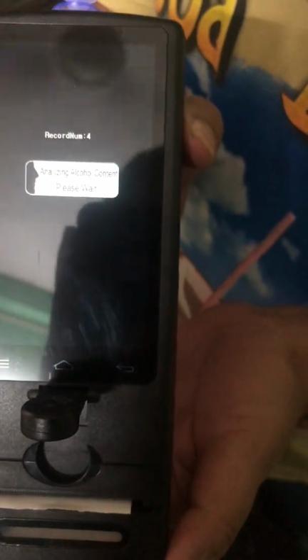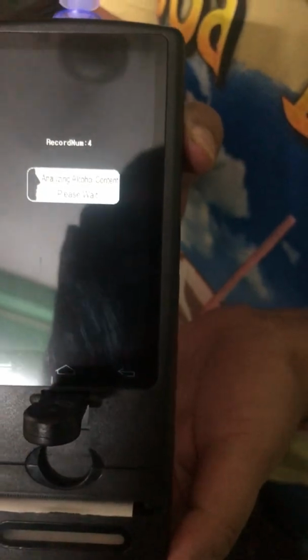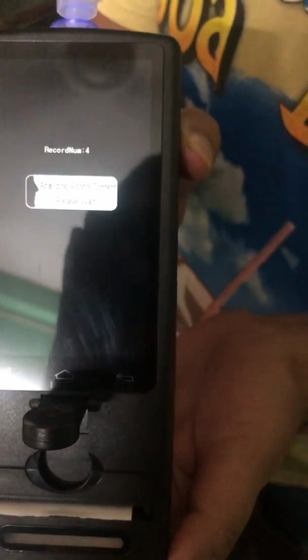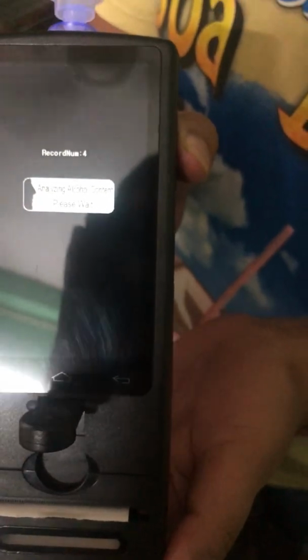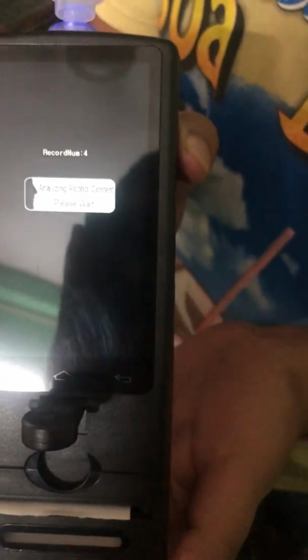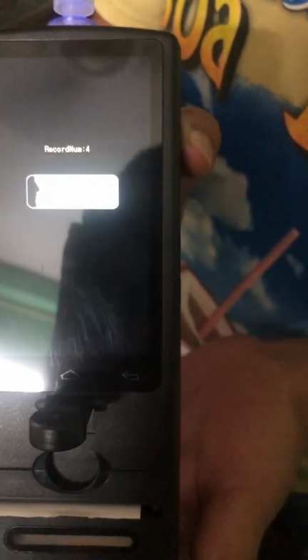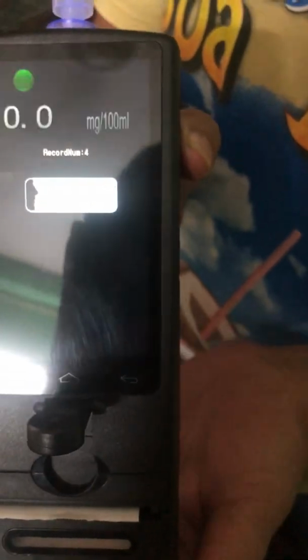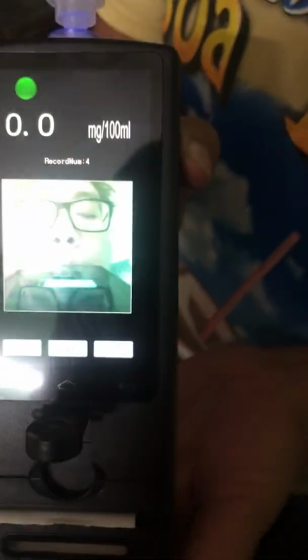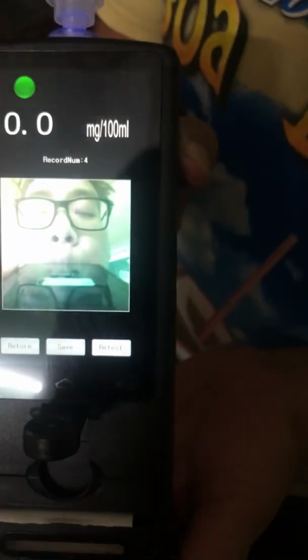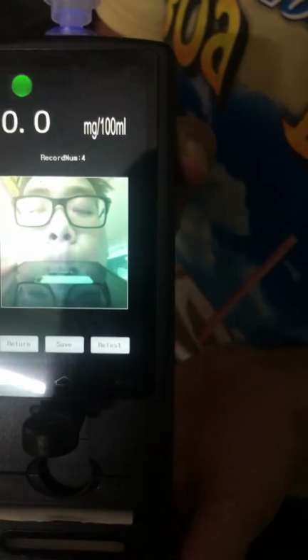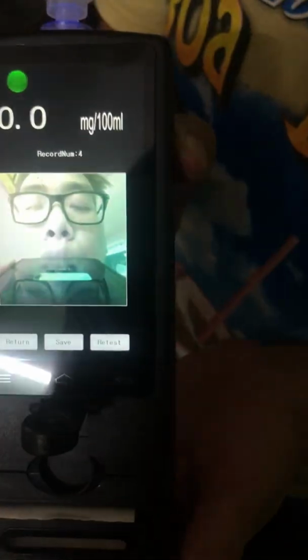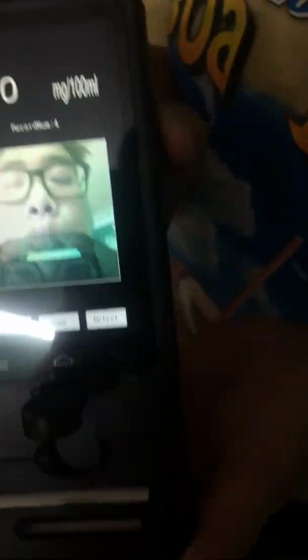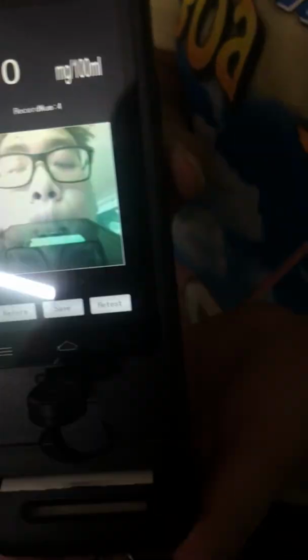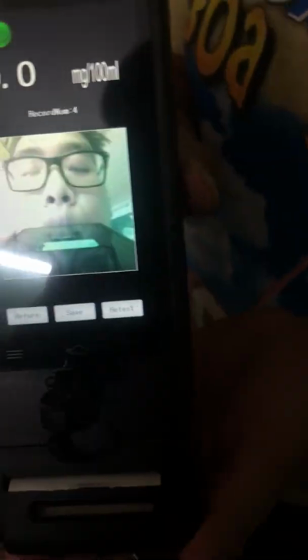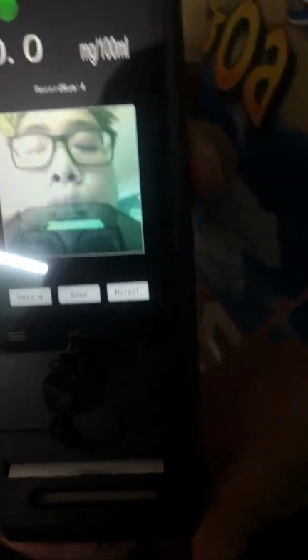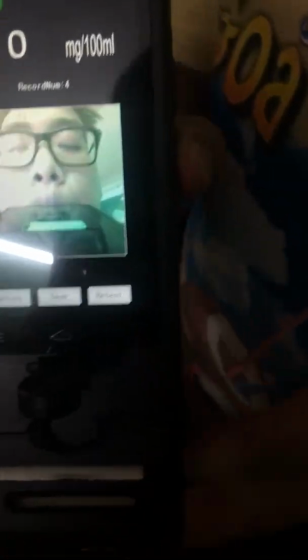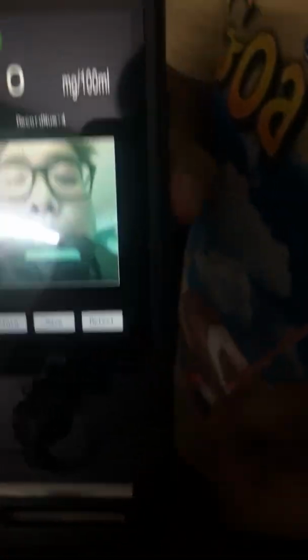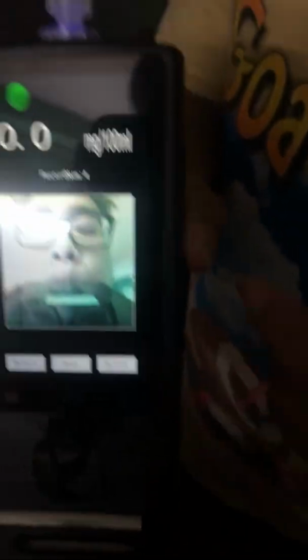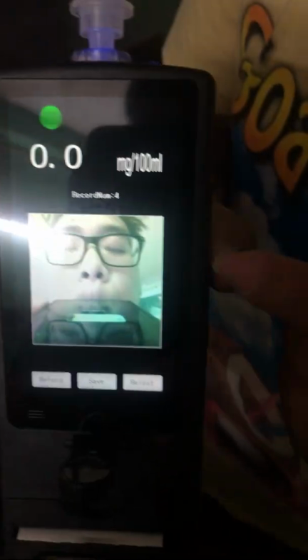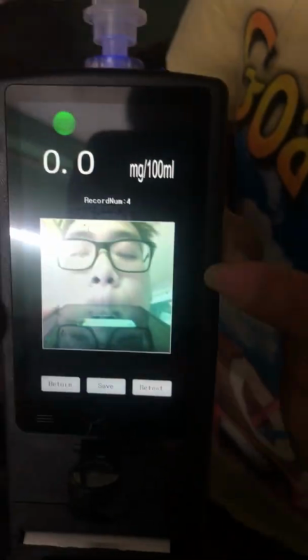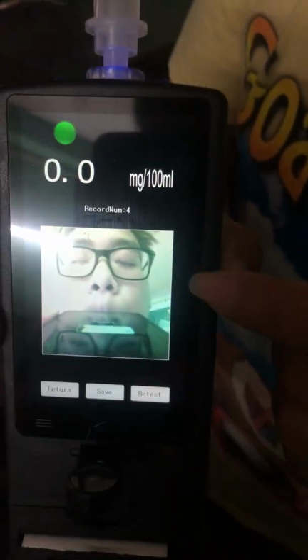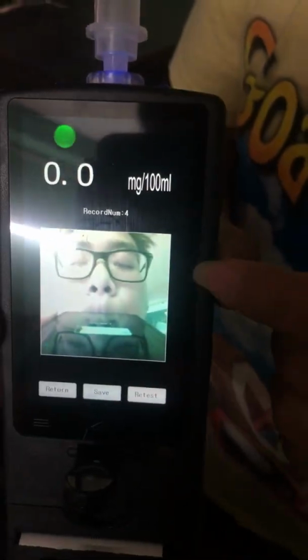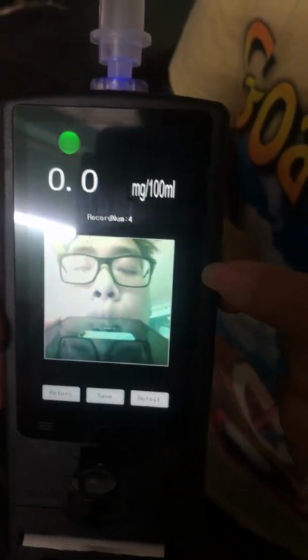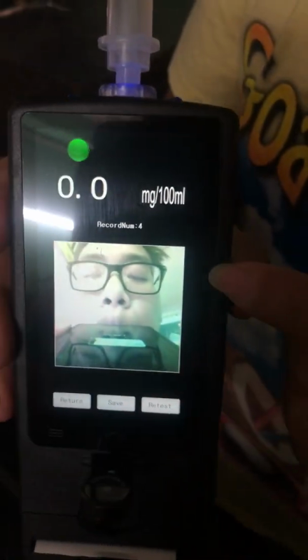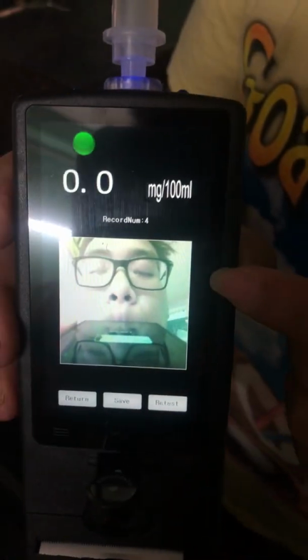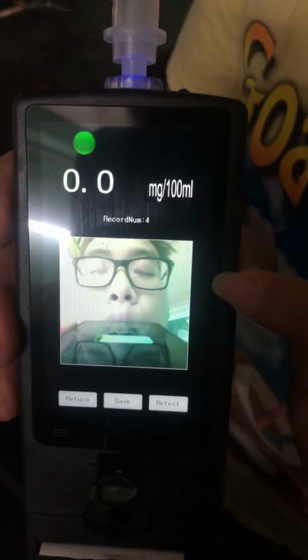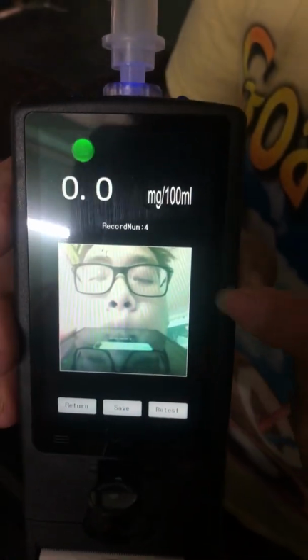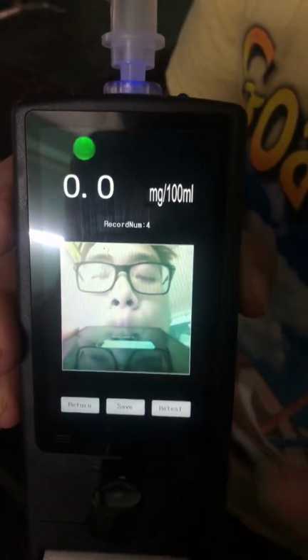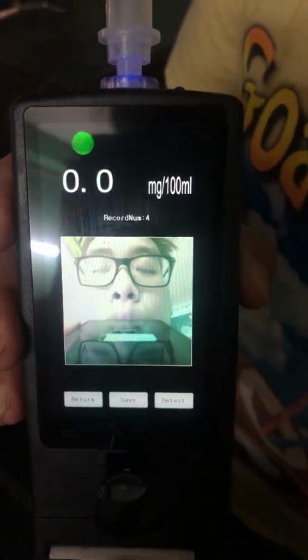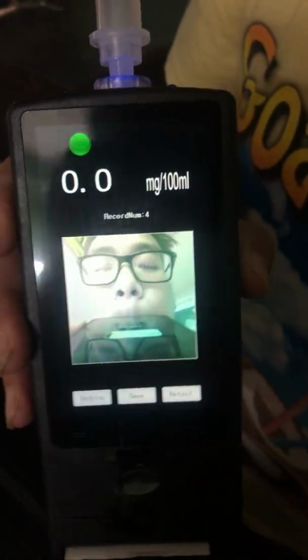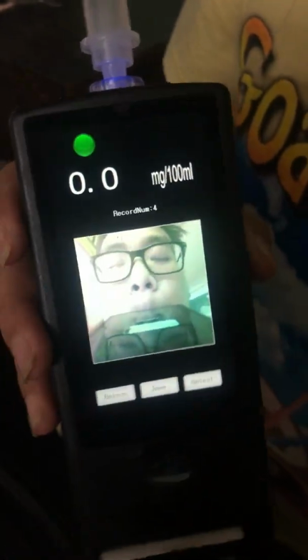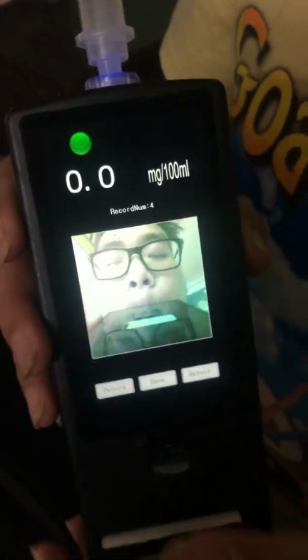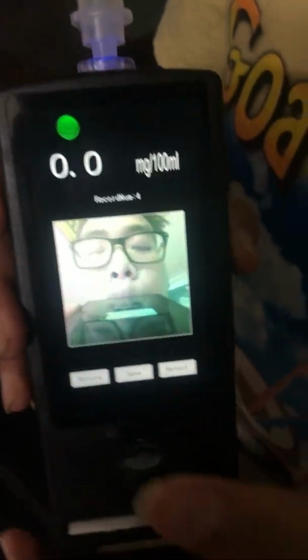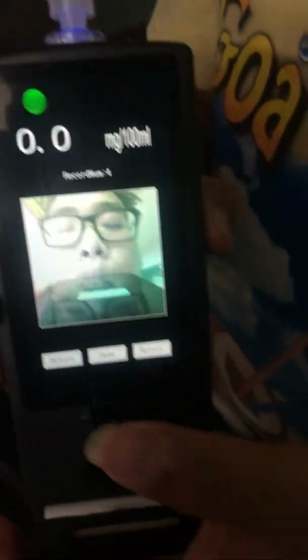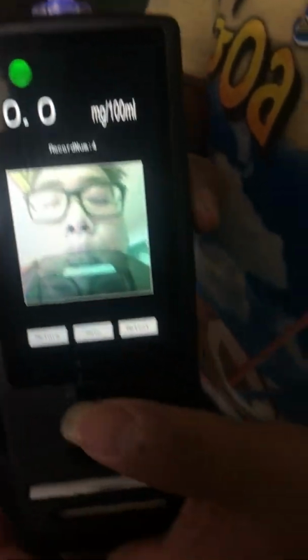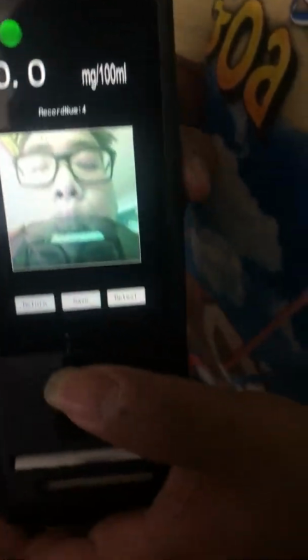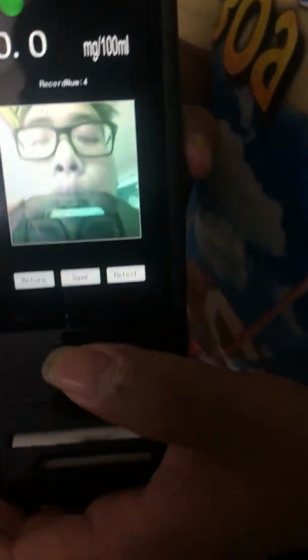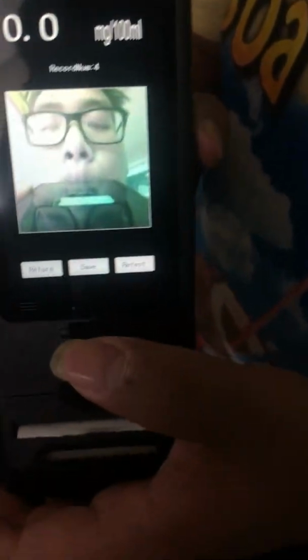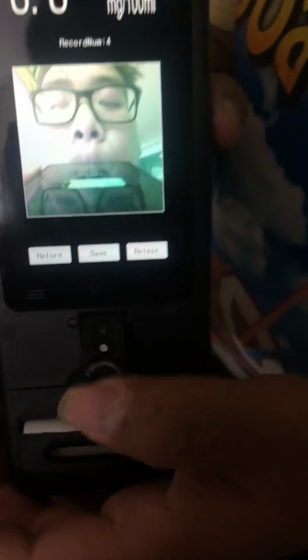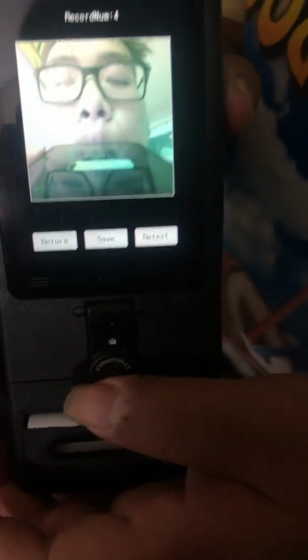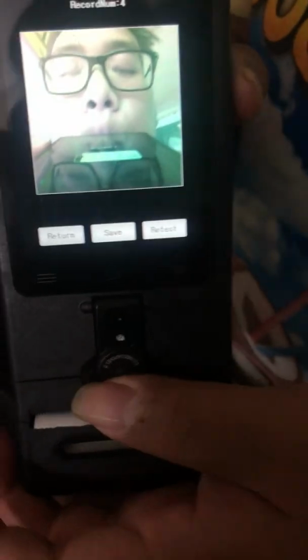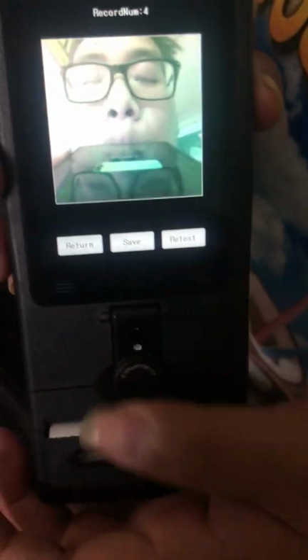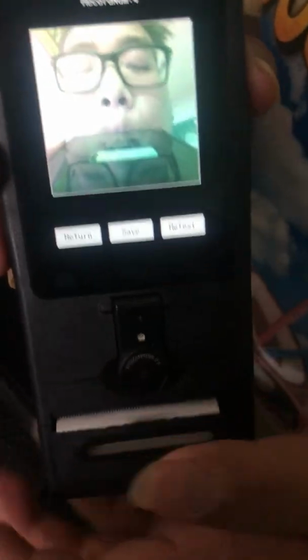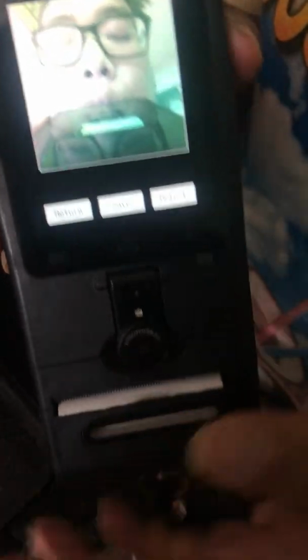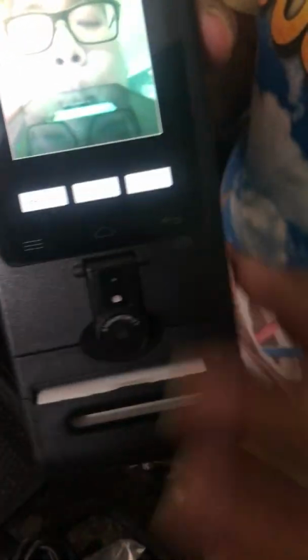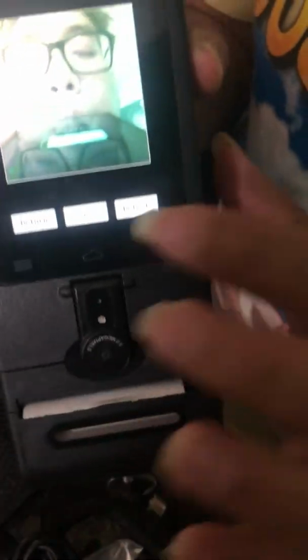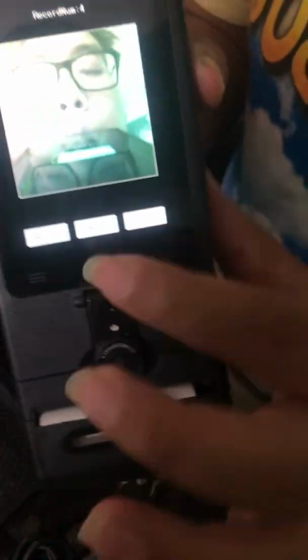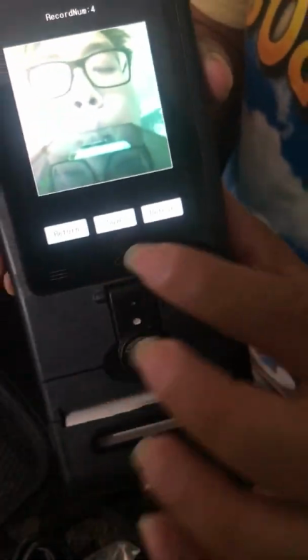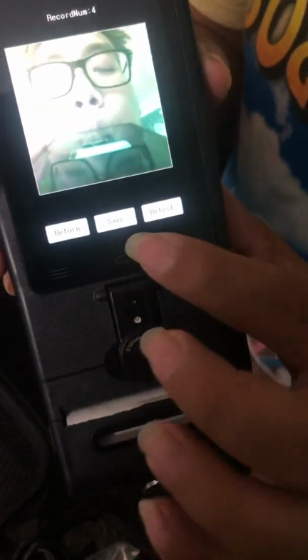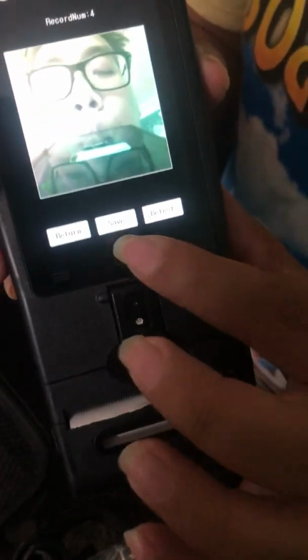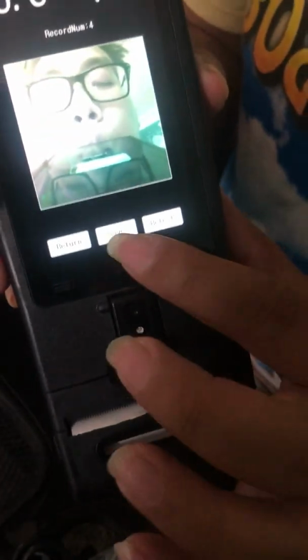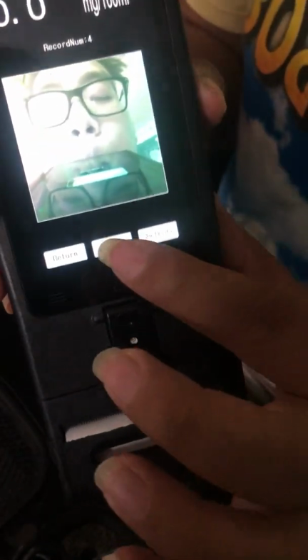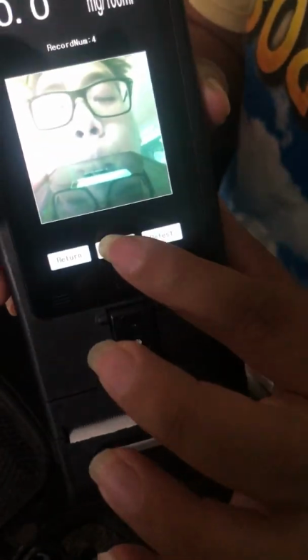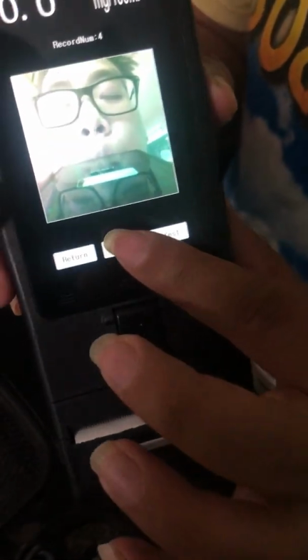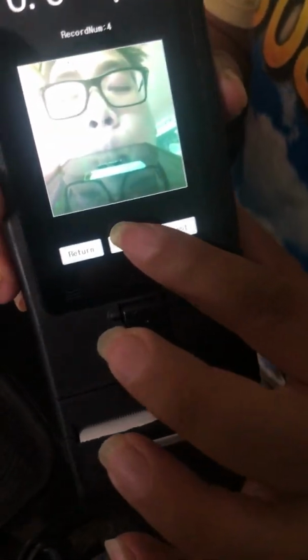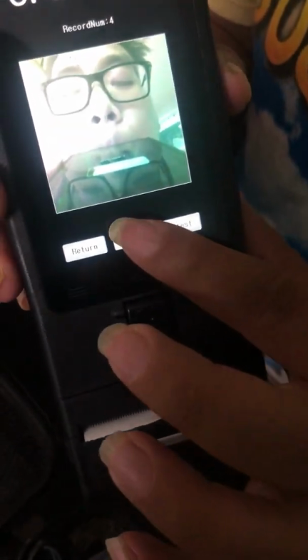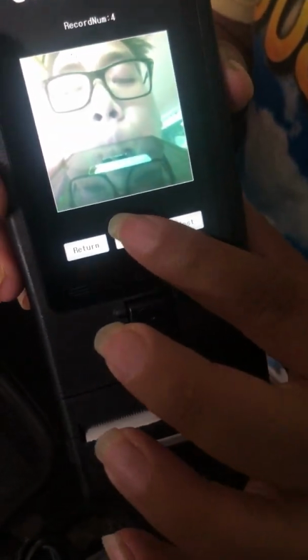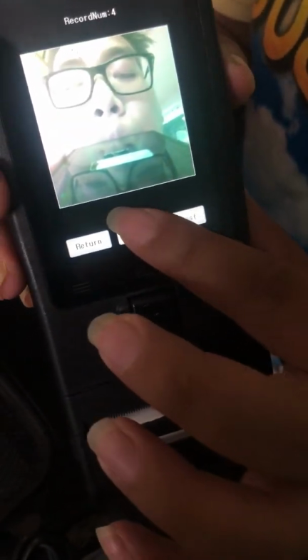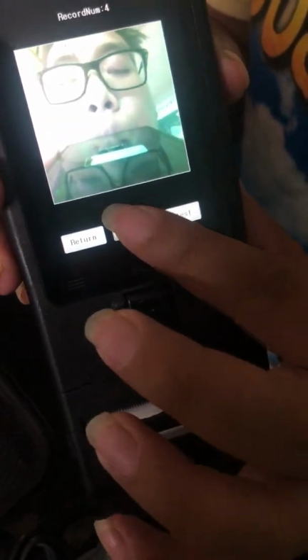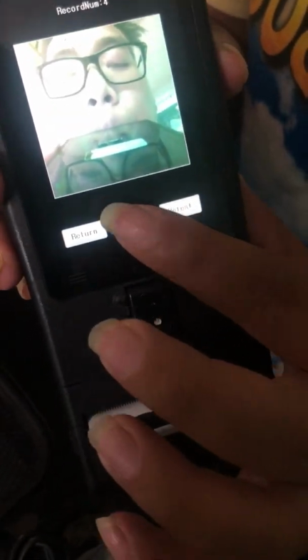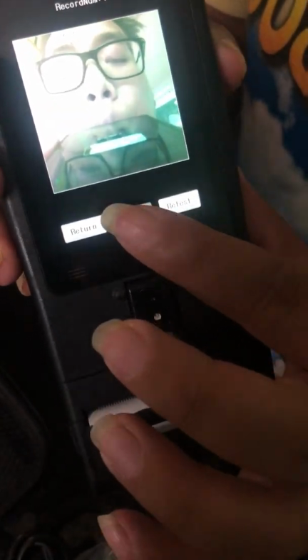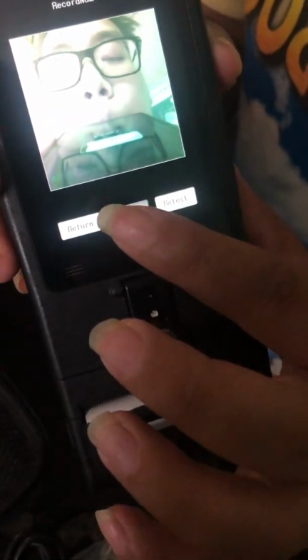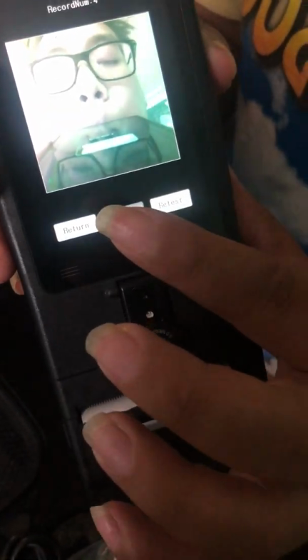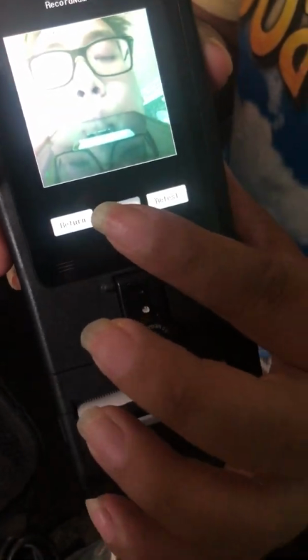Now, in a second, it will show my face here. After that, you can put it back and press save.